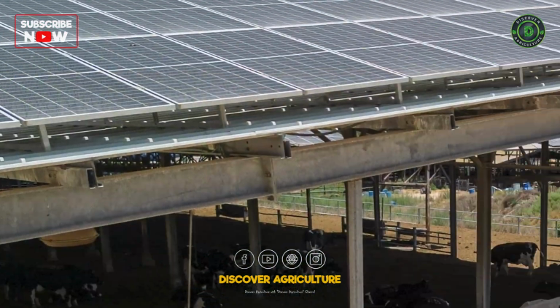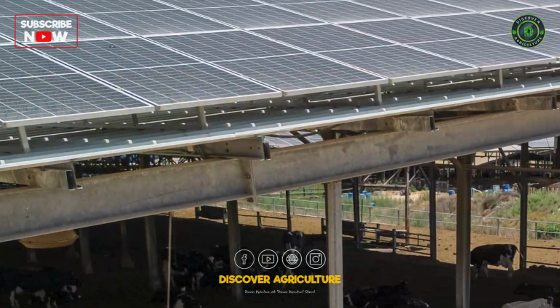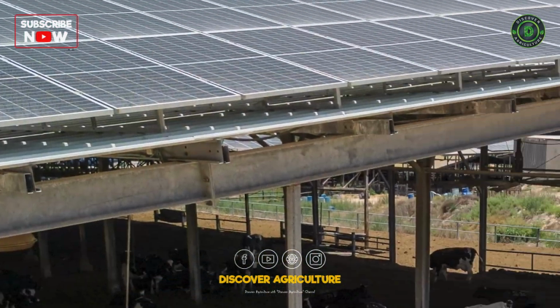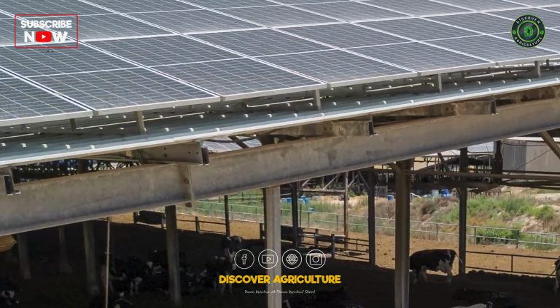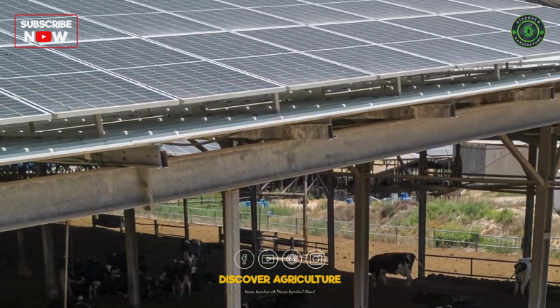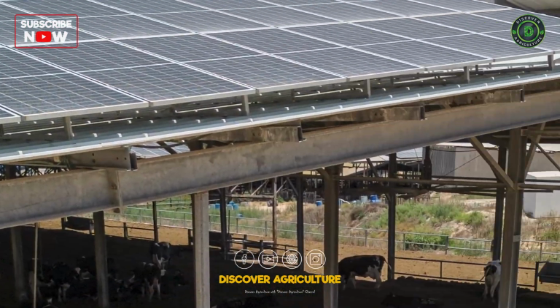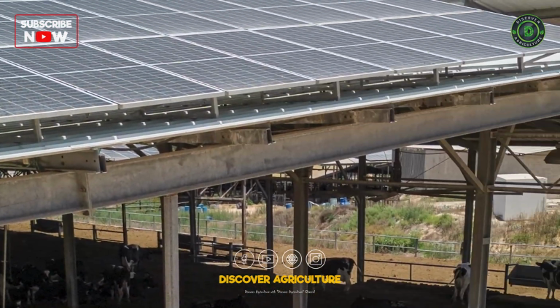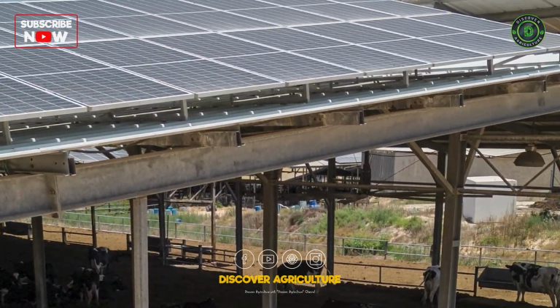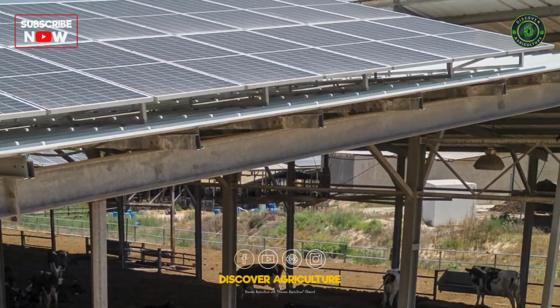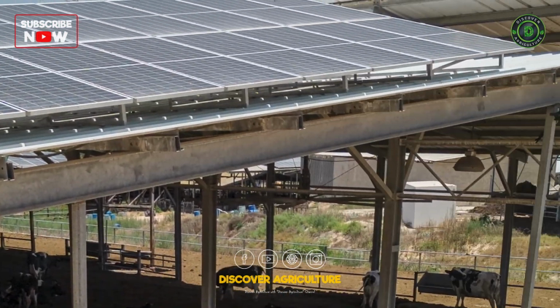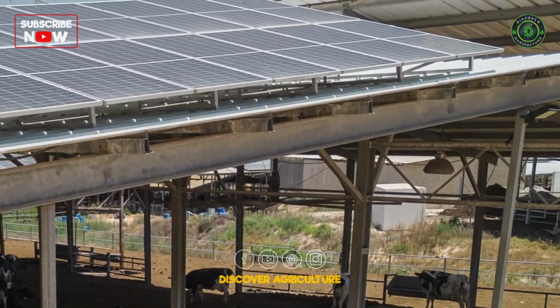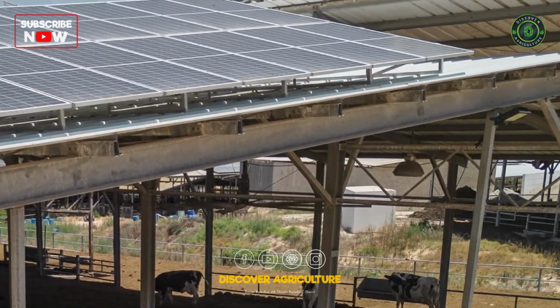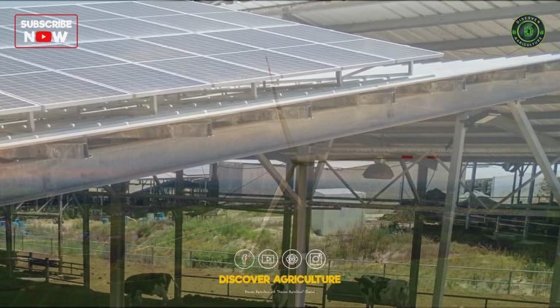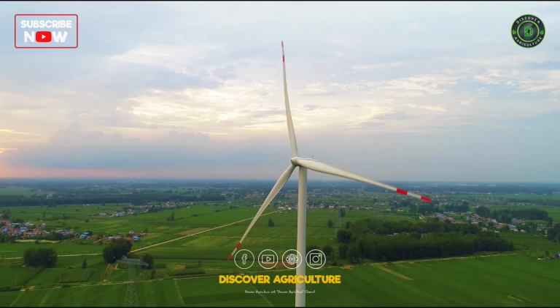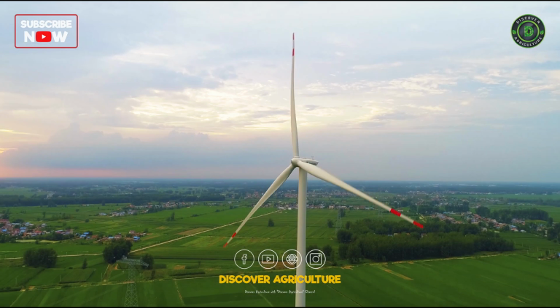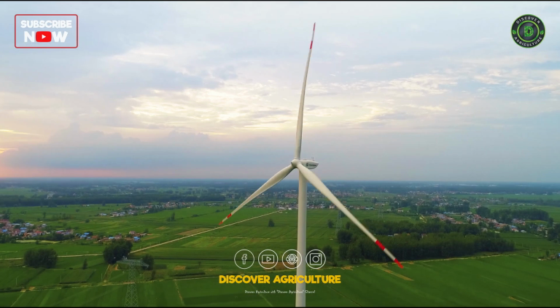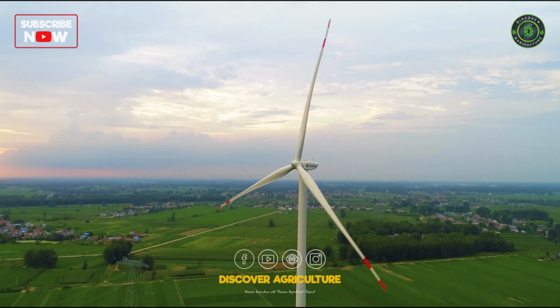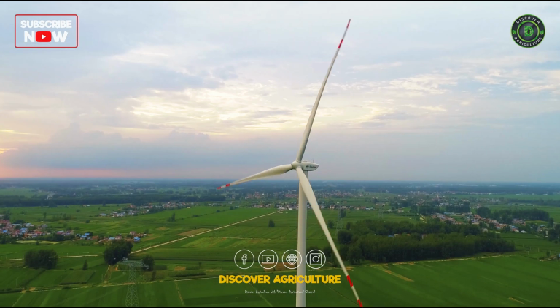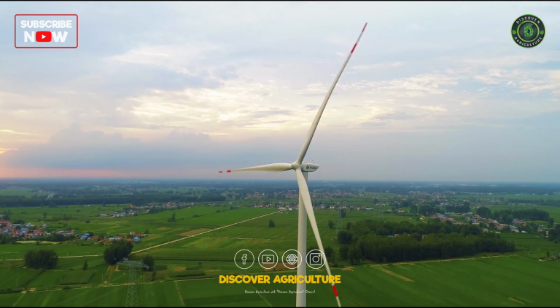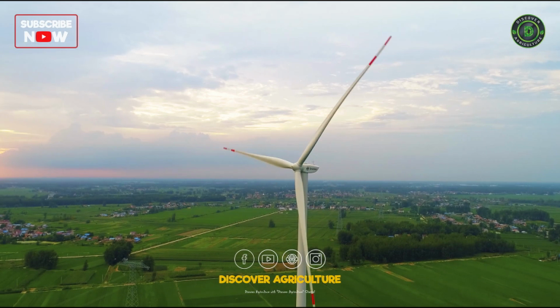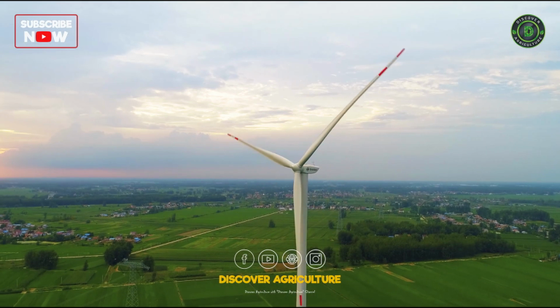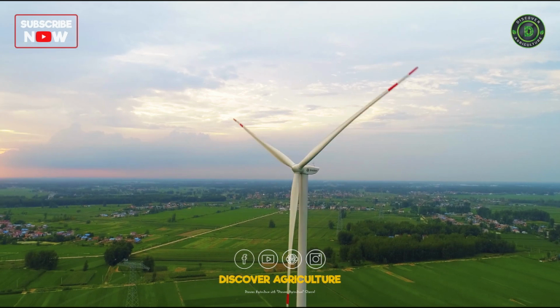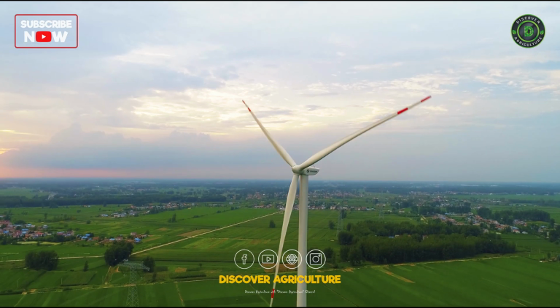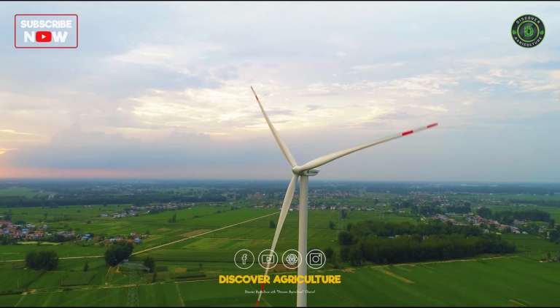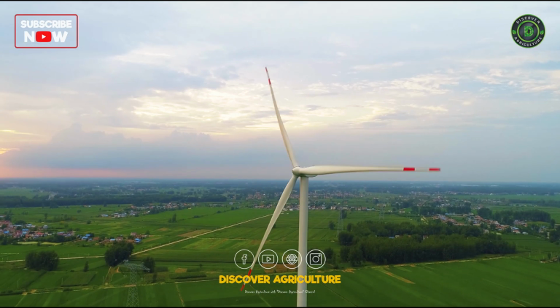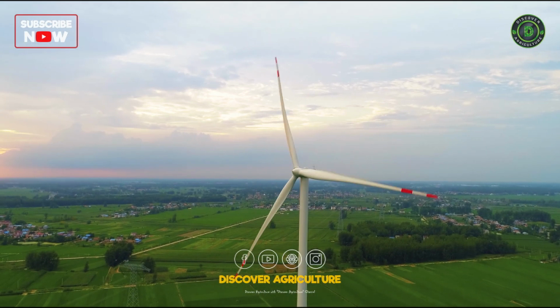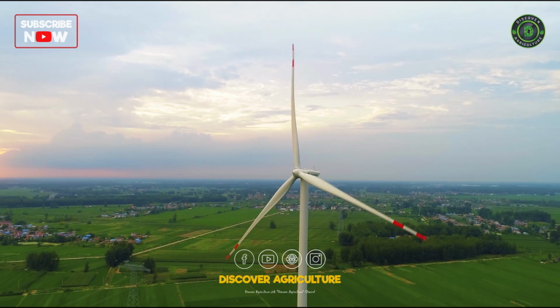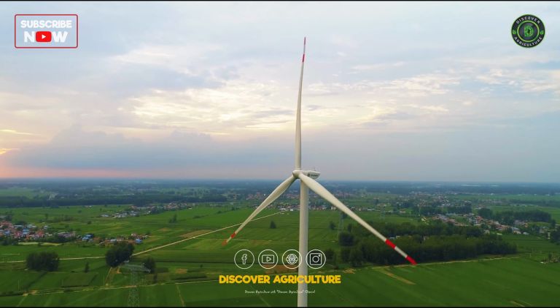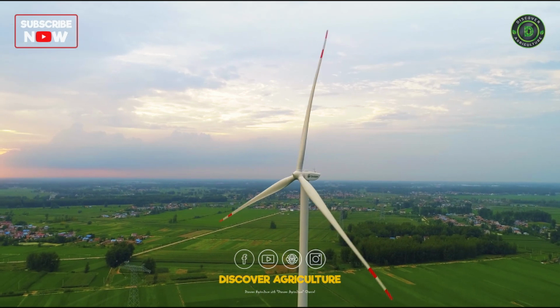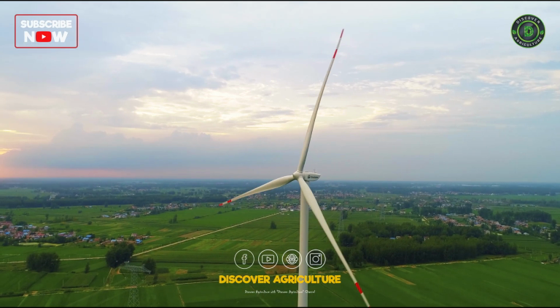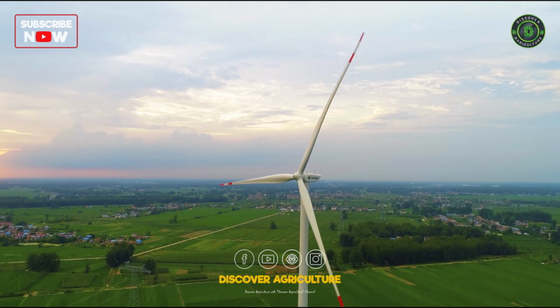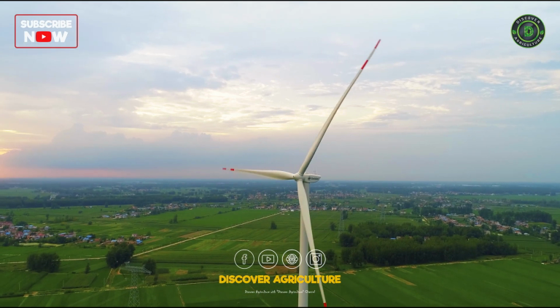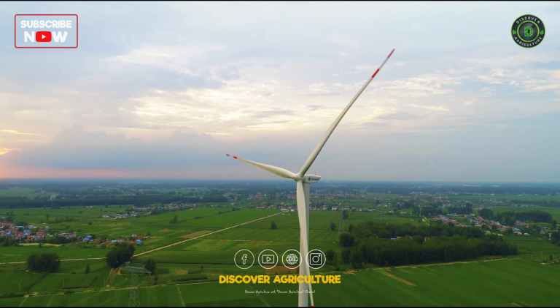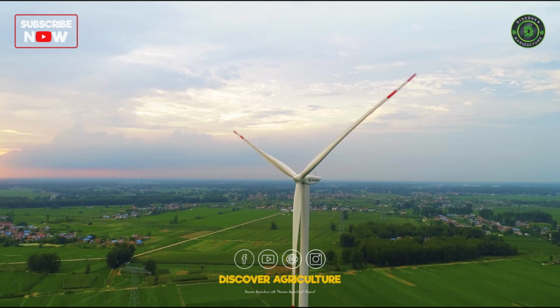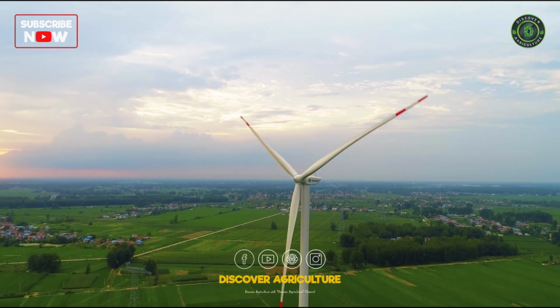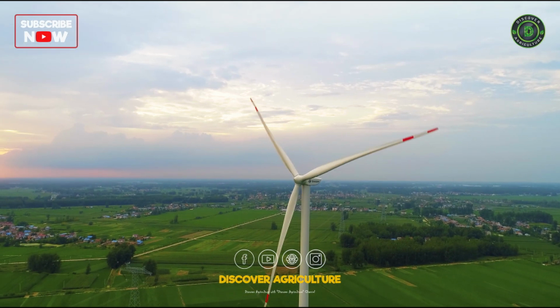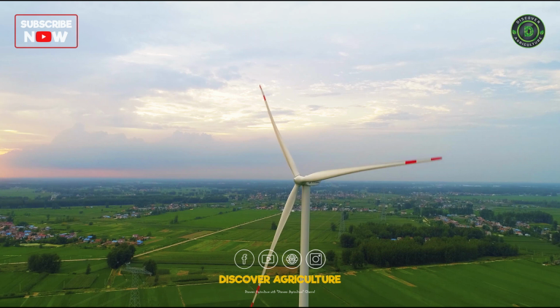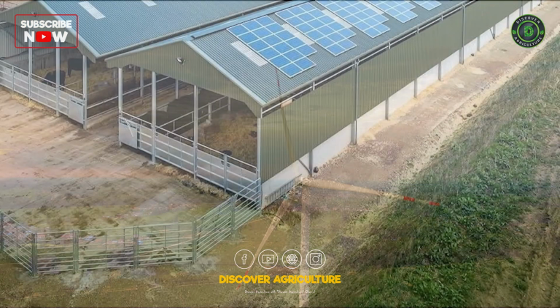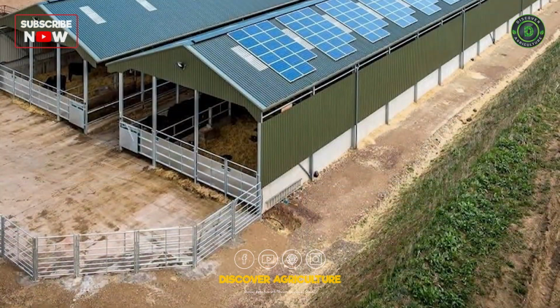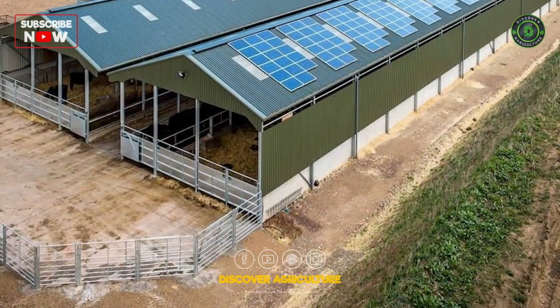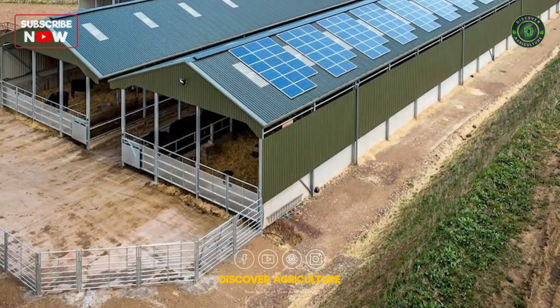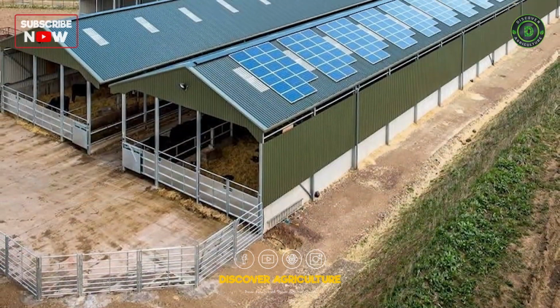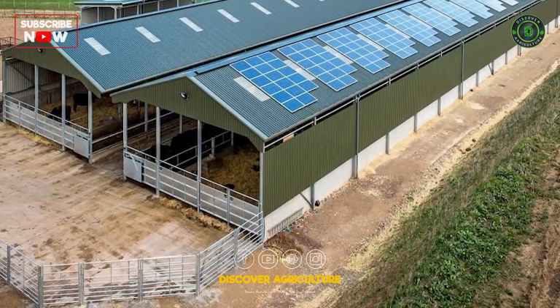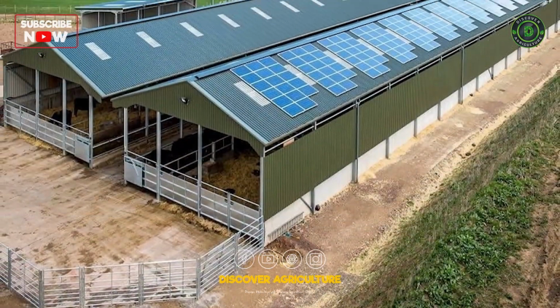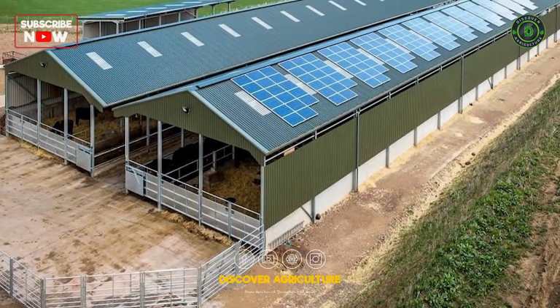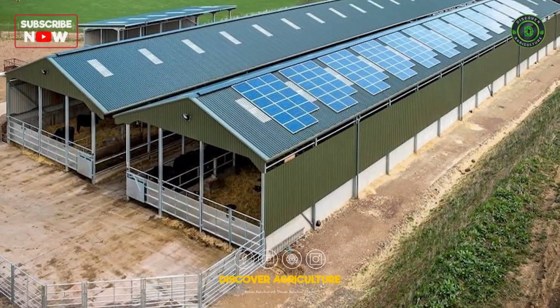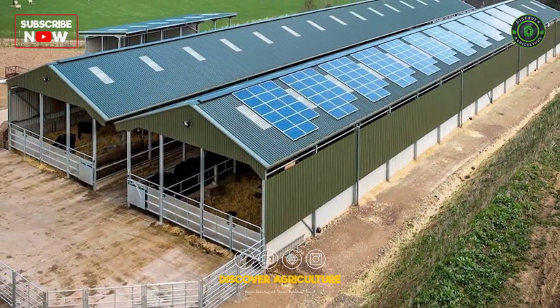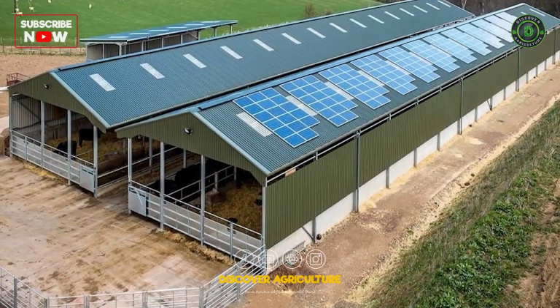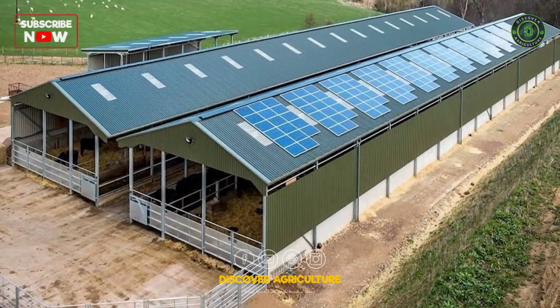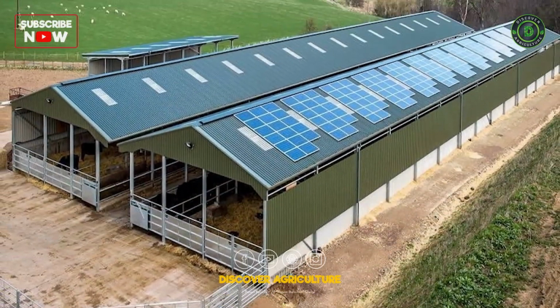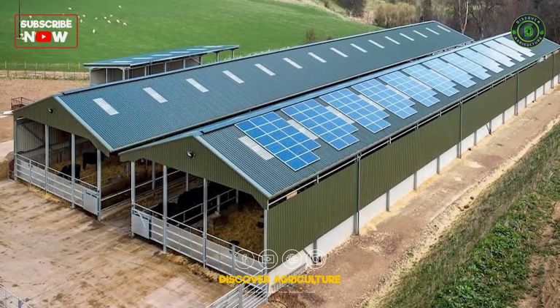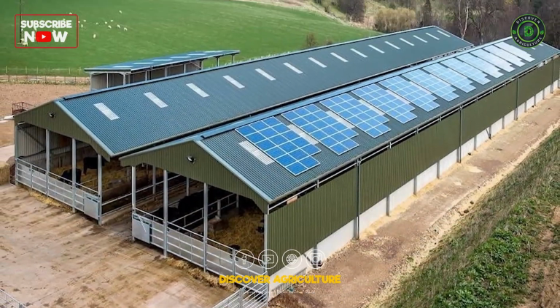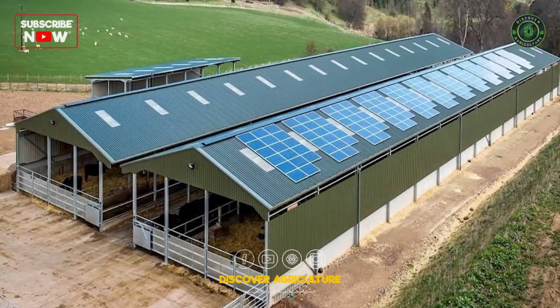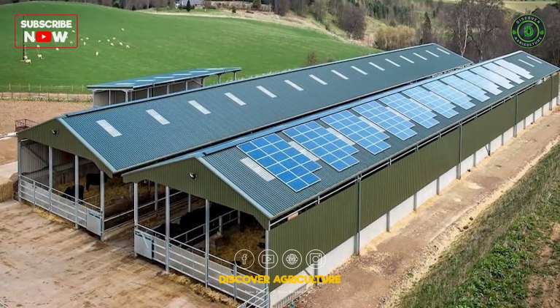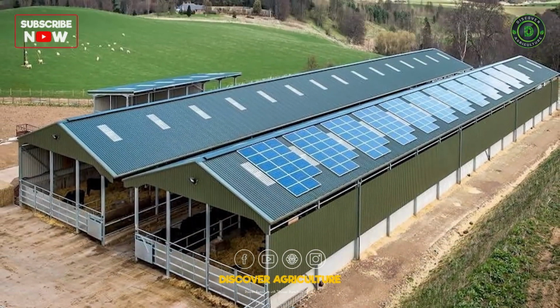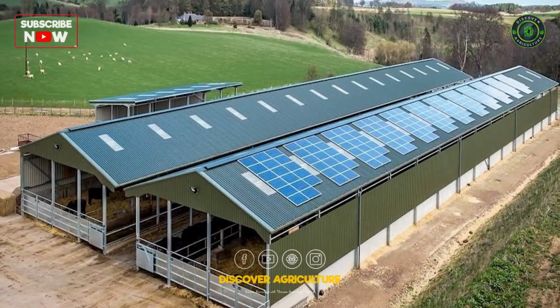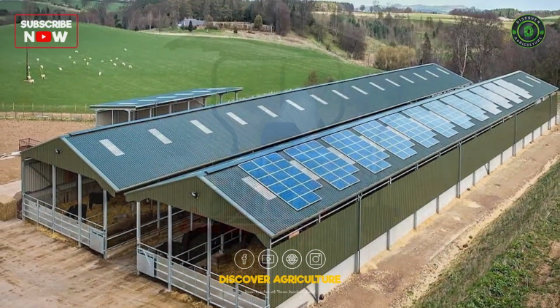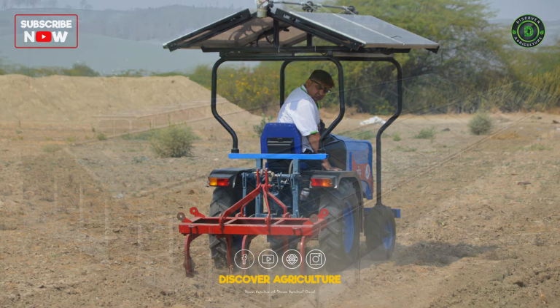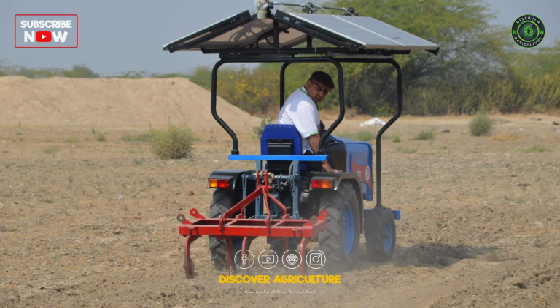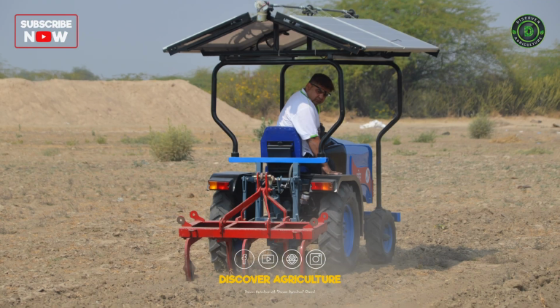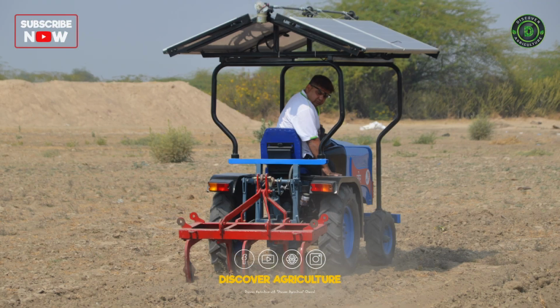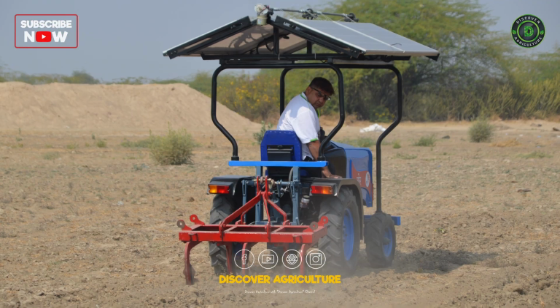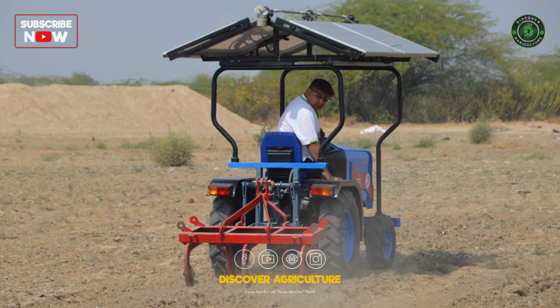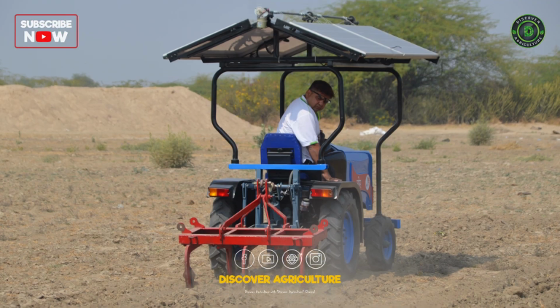Install solar panels or wind turbines to power your farm. Use energy-efficient appliances and machinery.